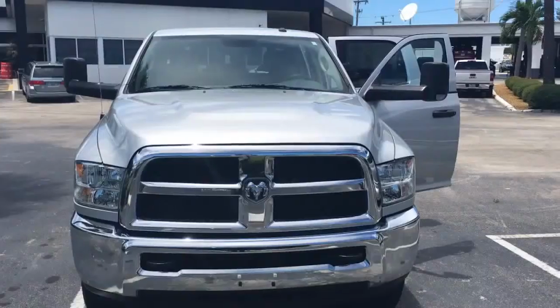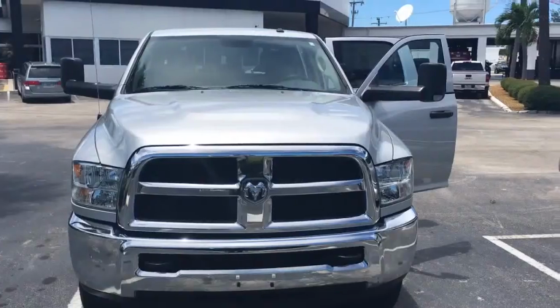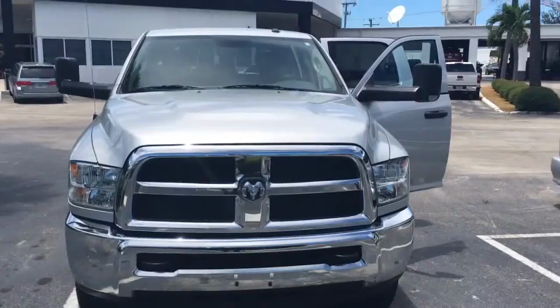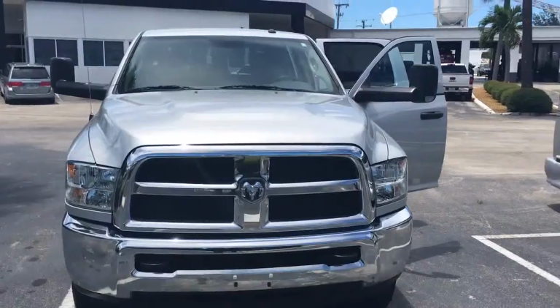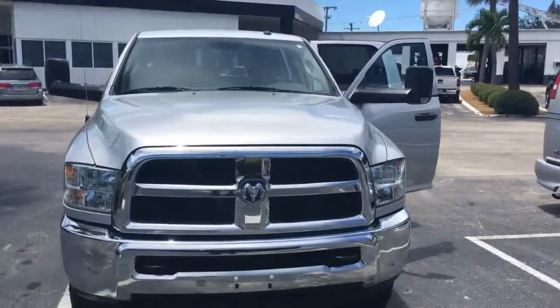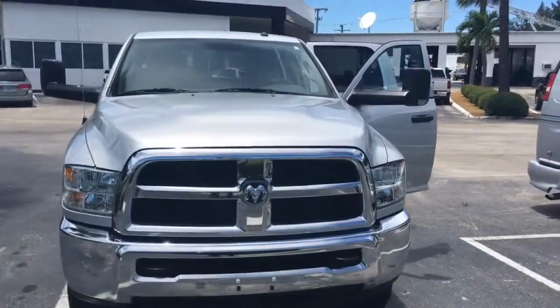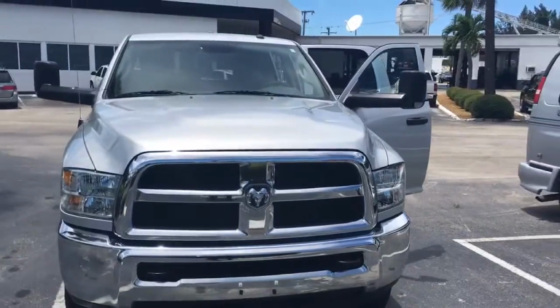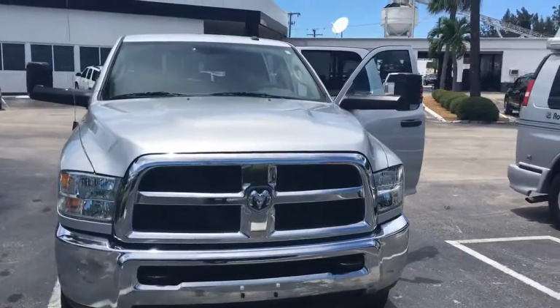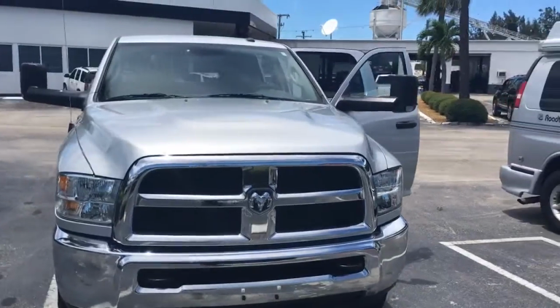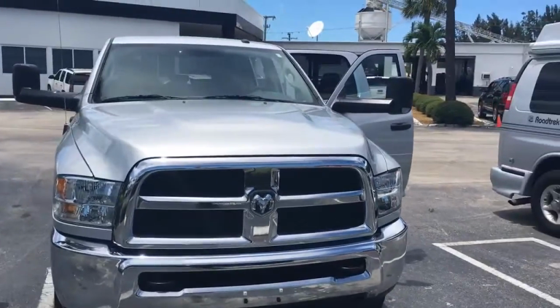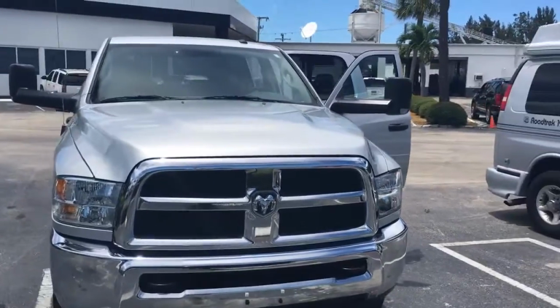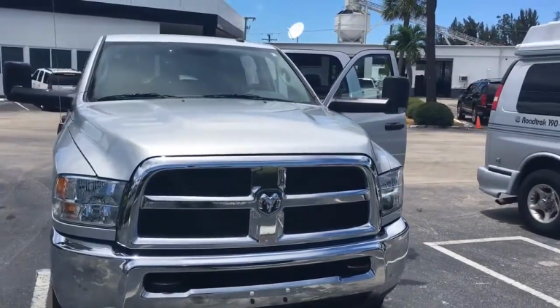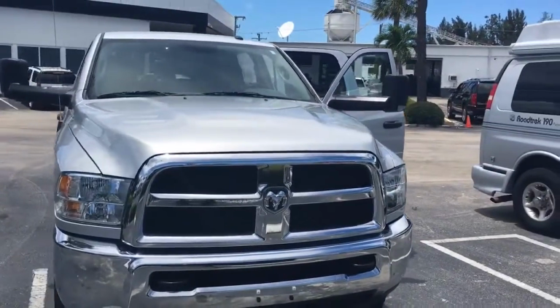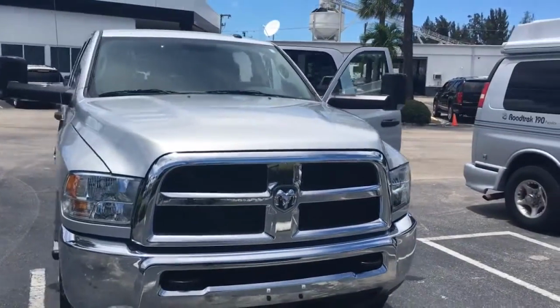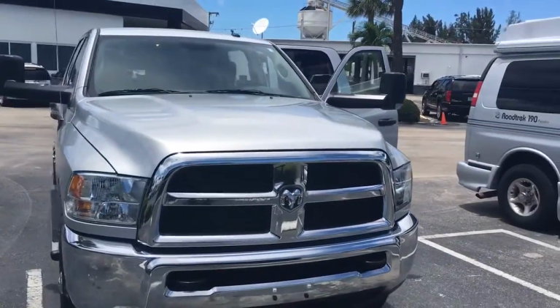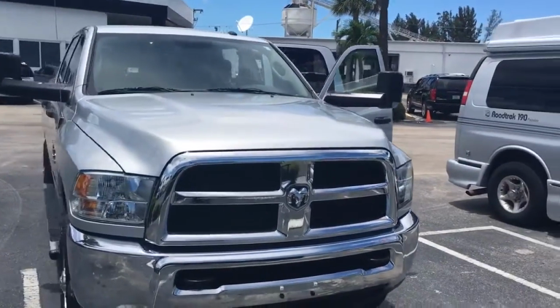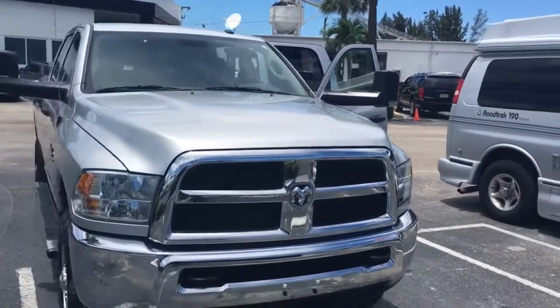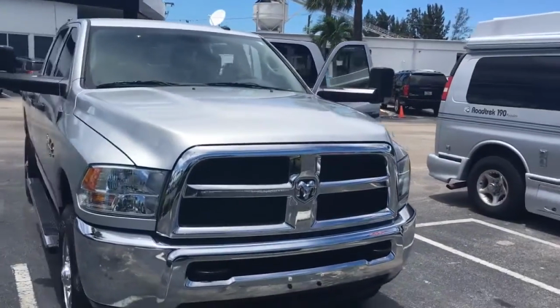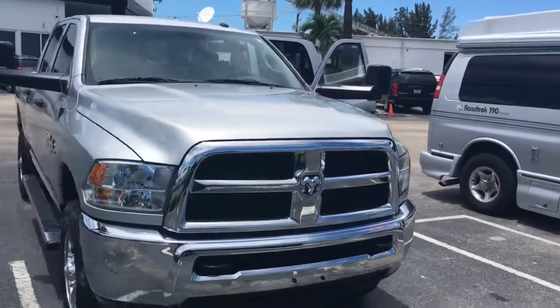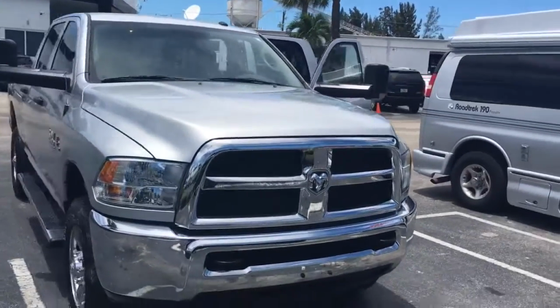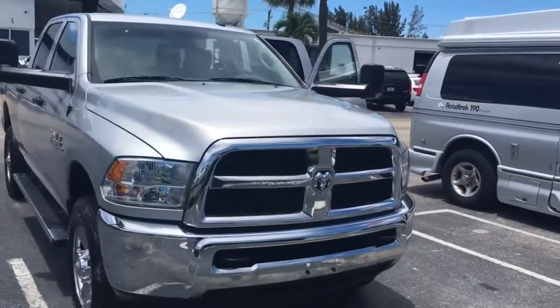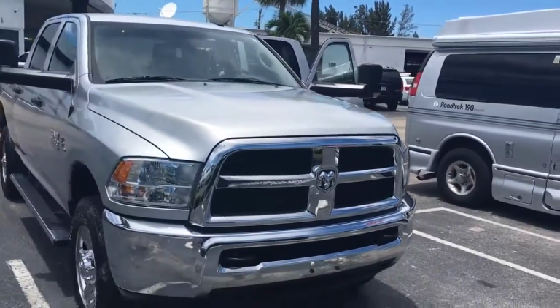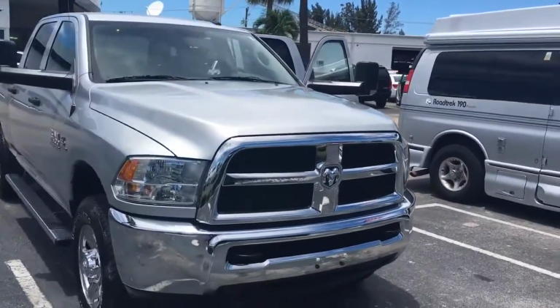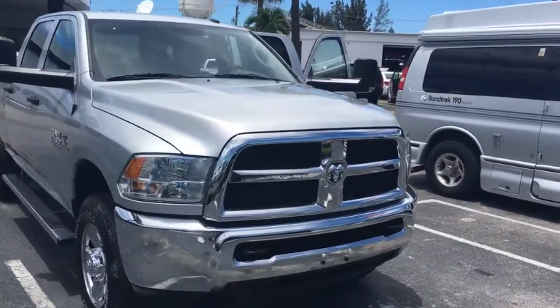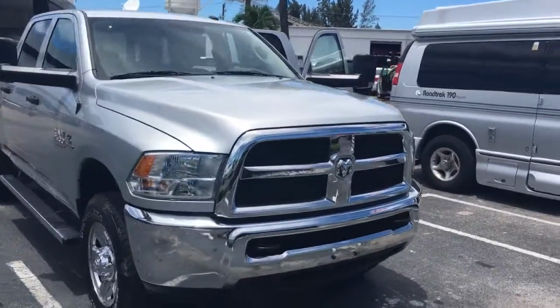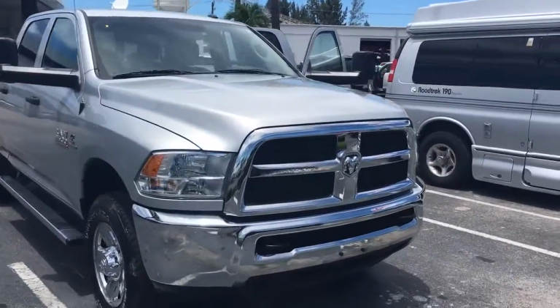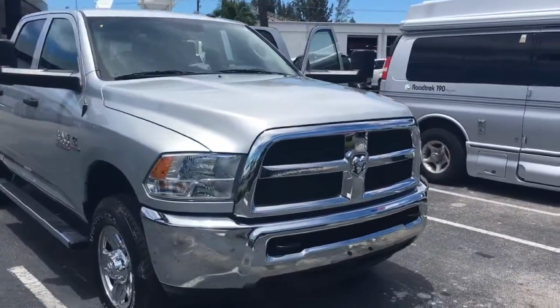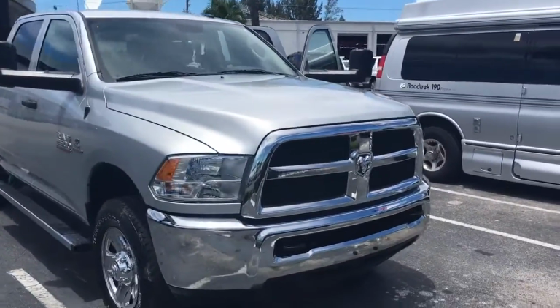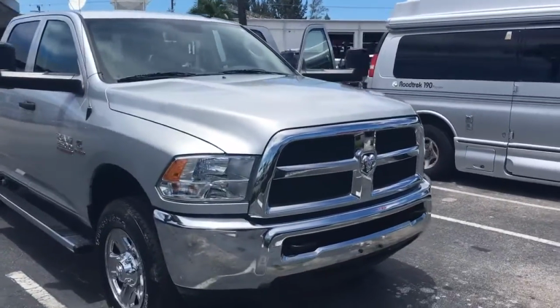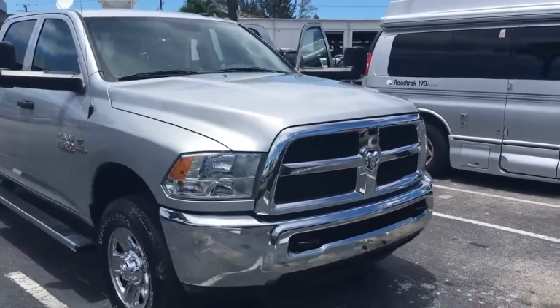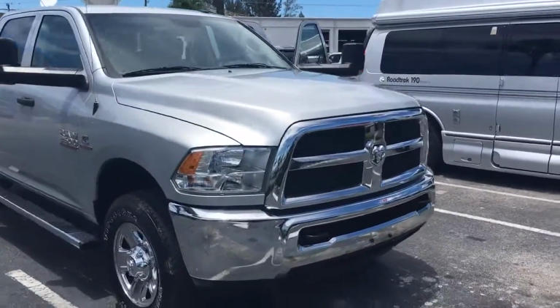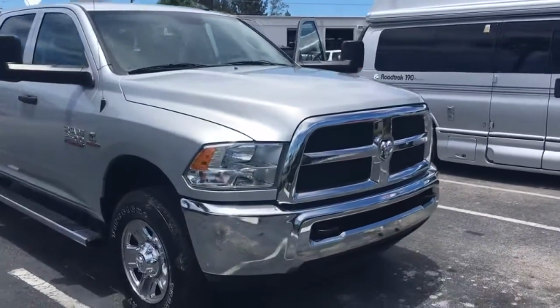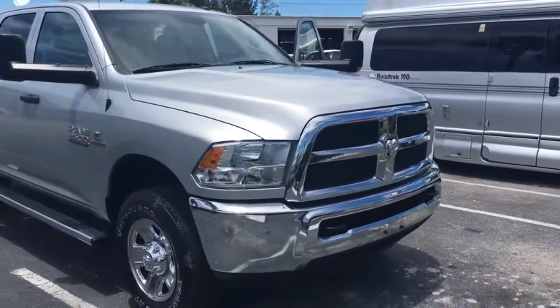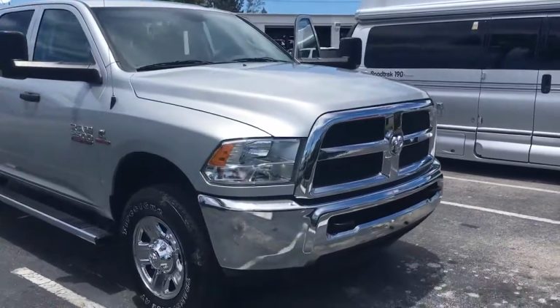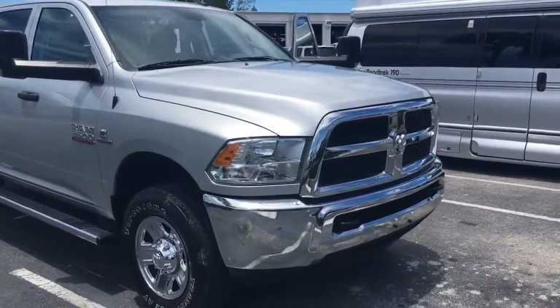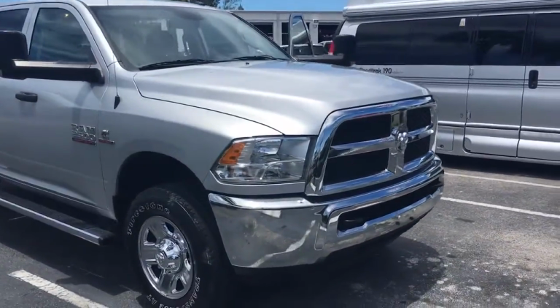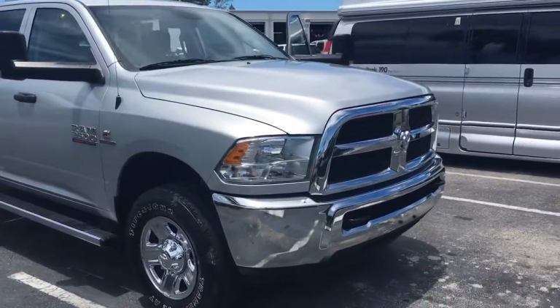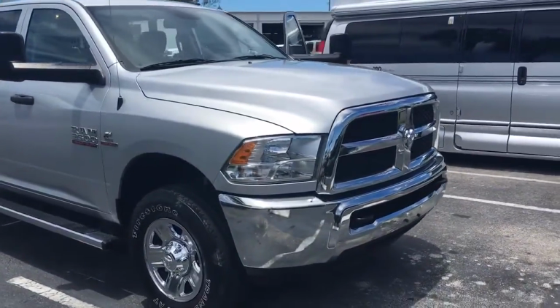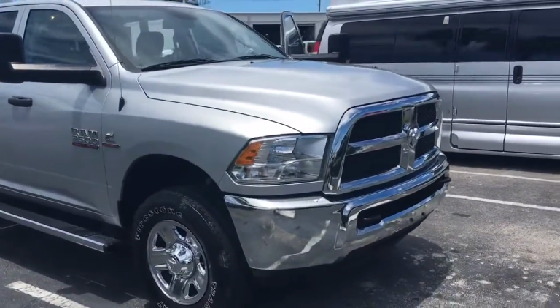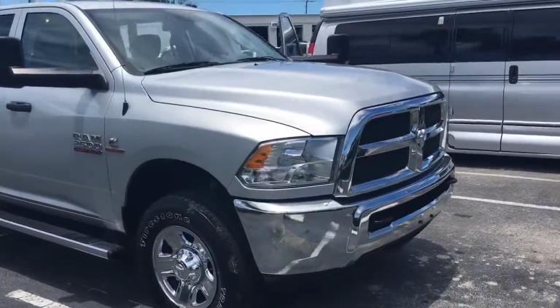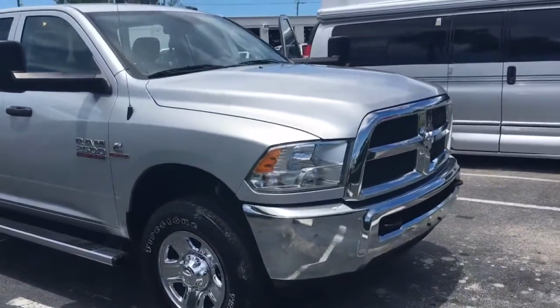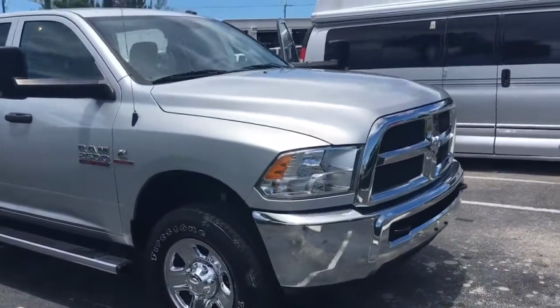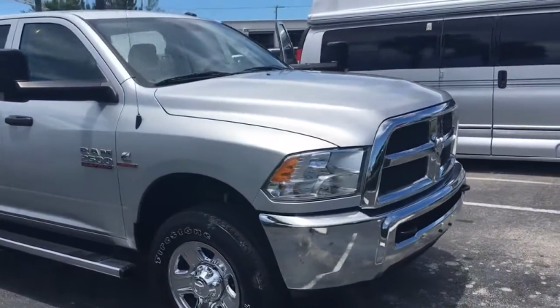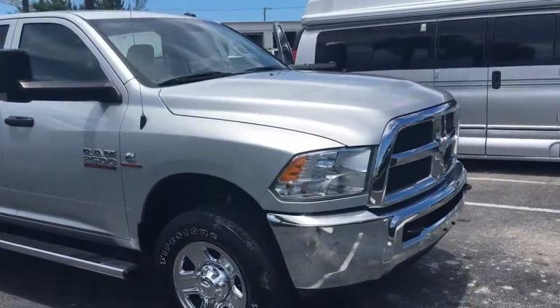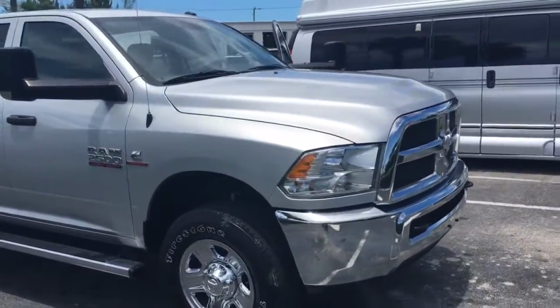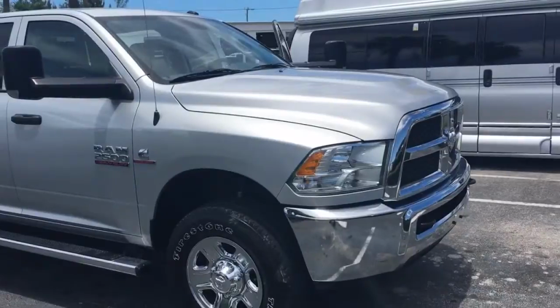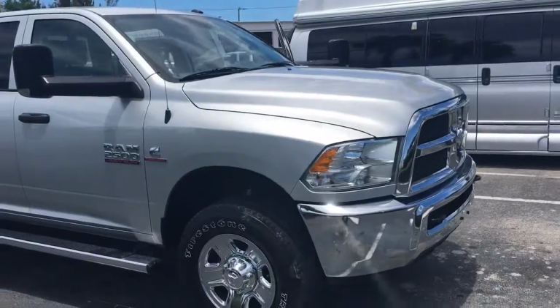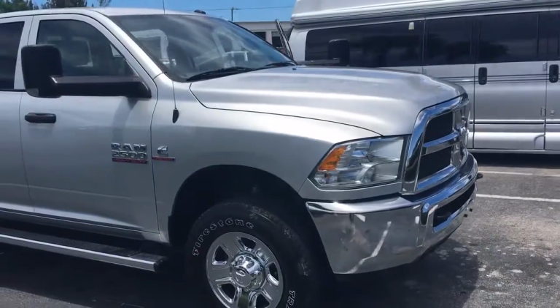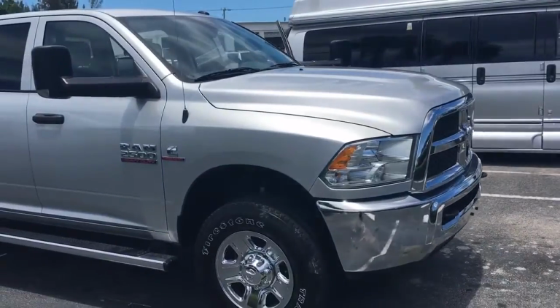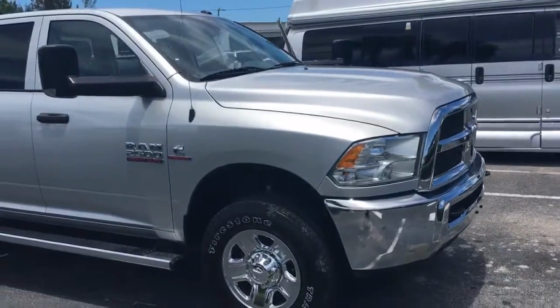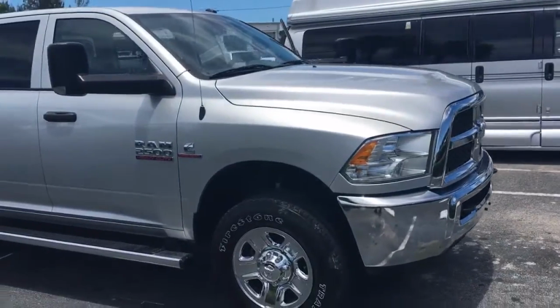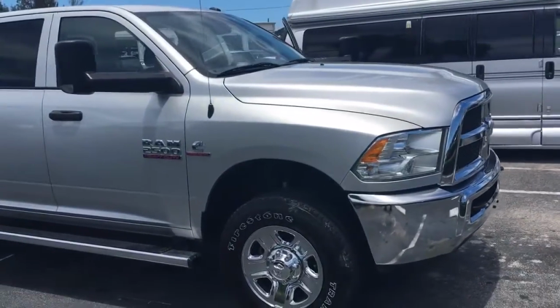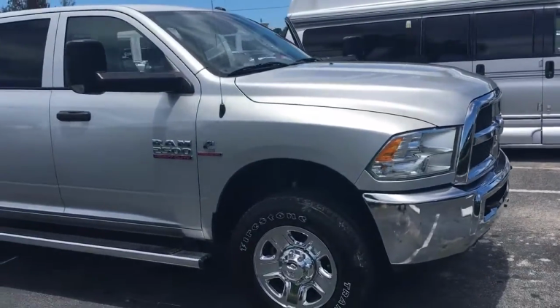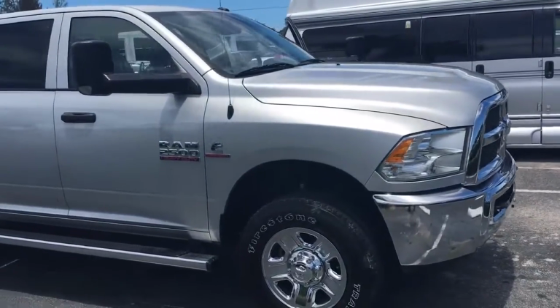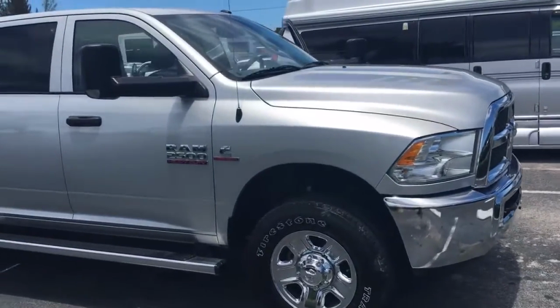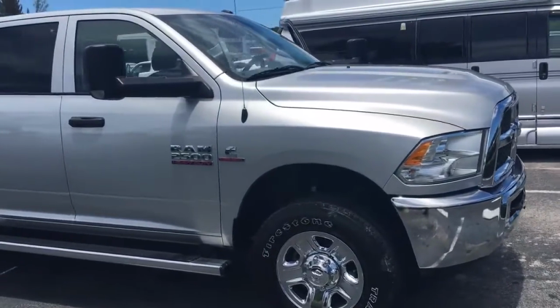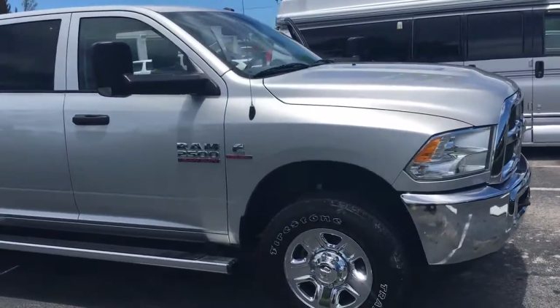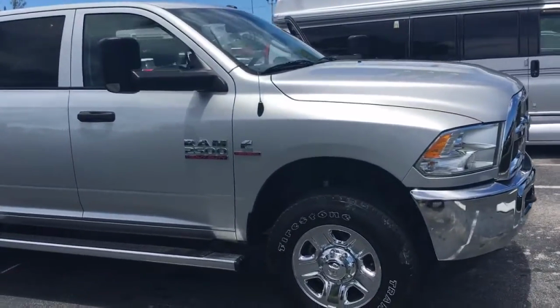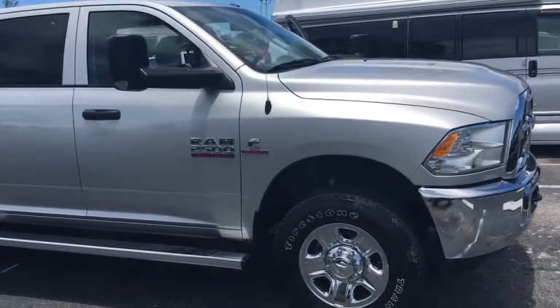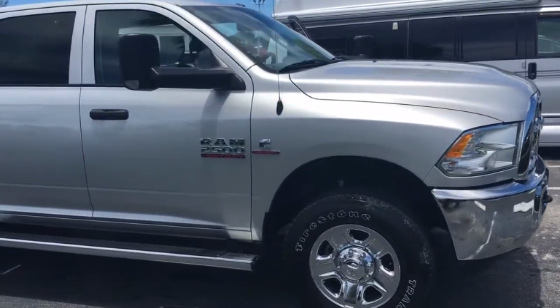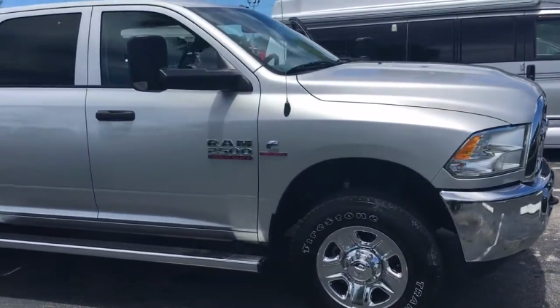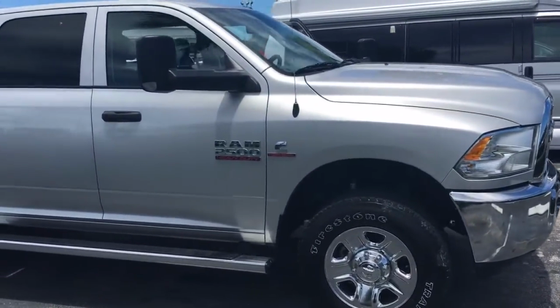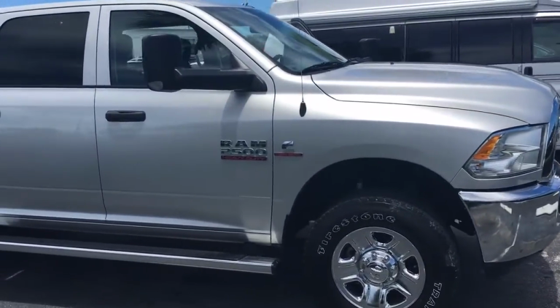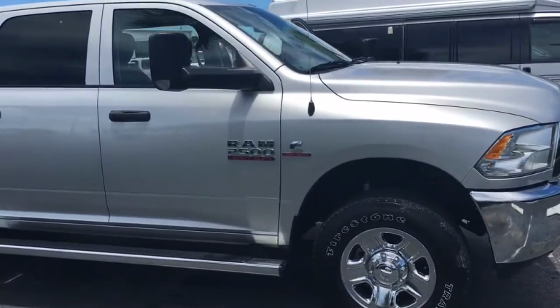Hello, my name is John Dee from Carlsbad GMC. I just want to shoot you a real quick video of a 2015 Dodge 2500.